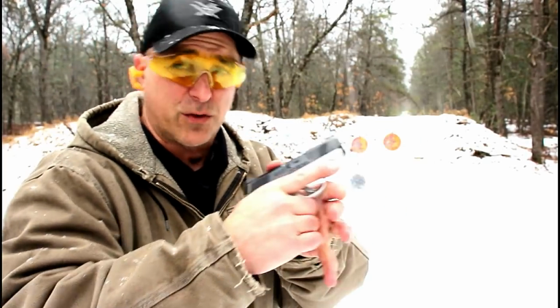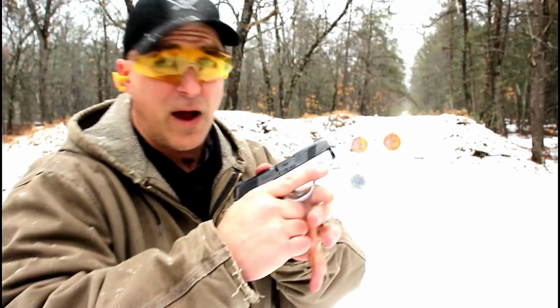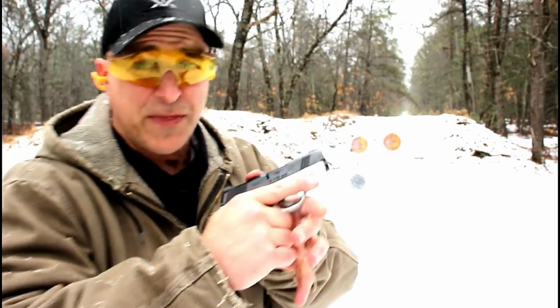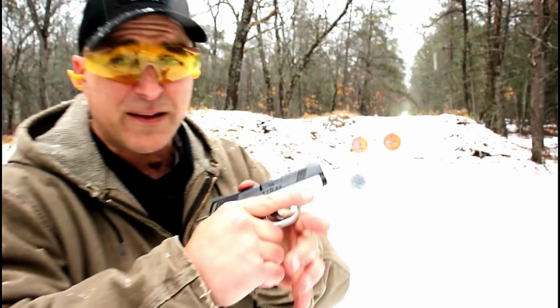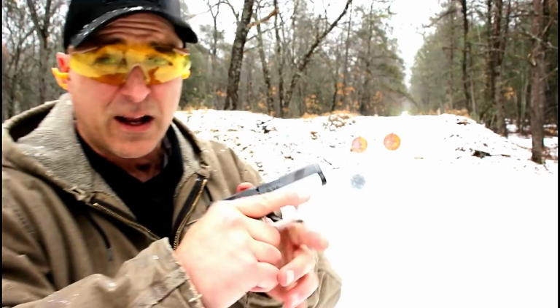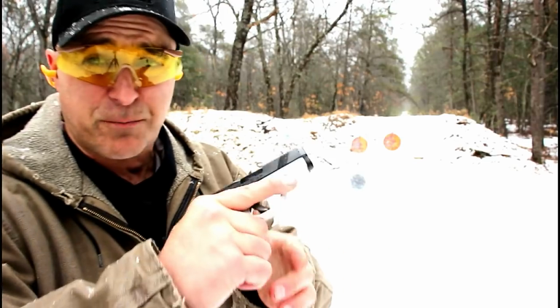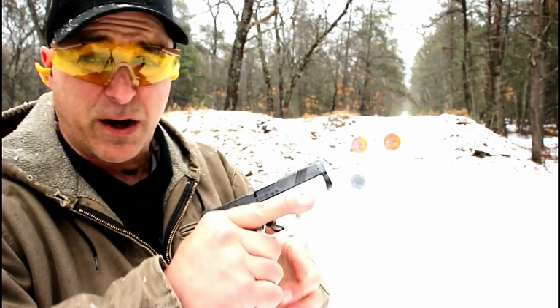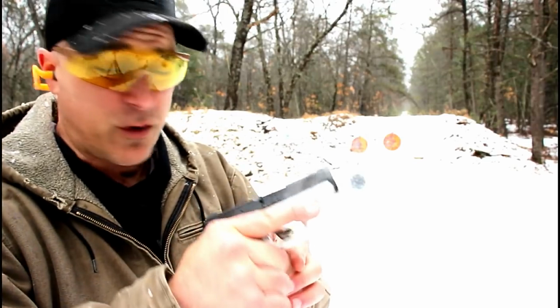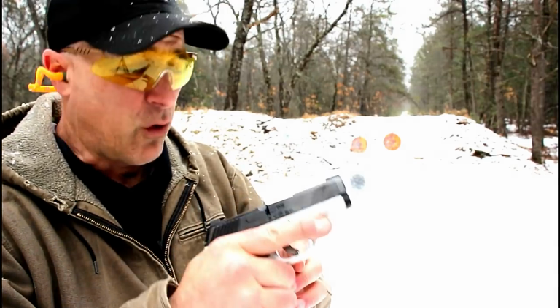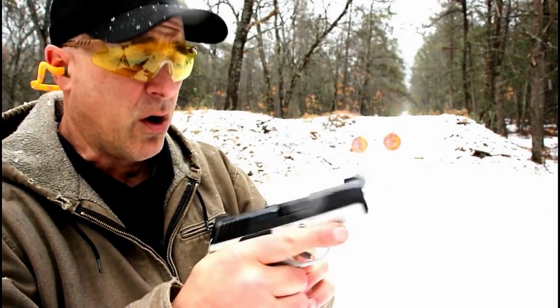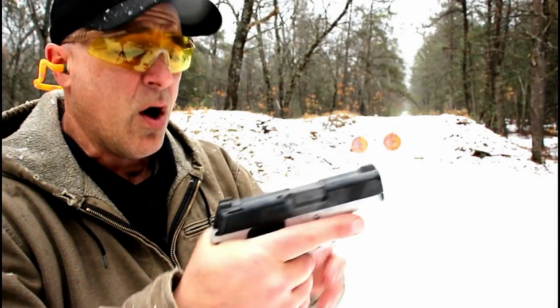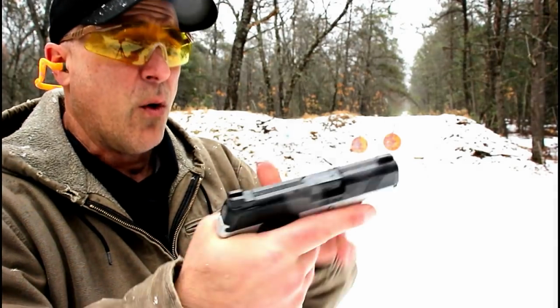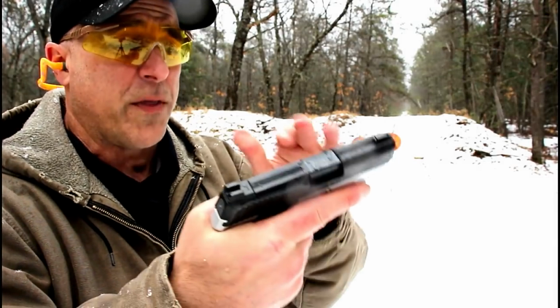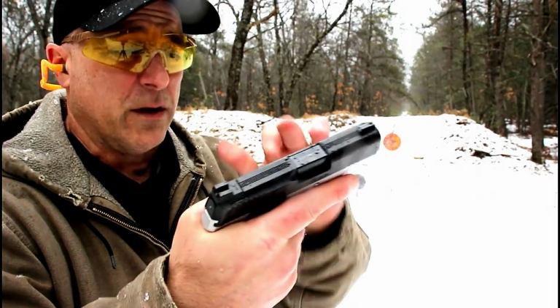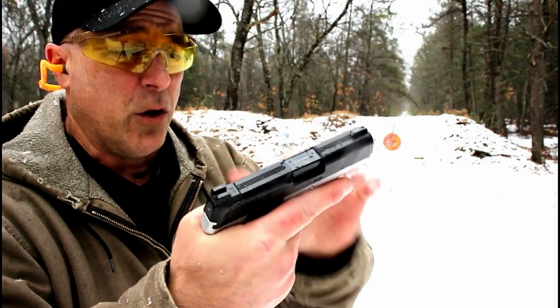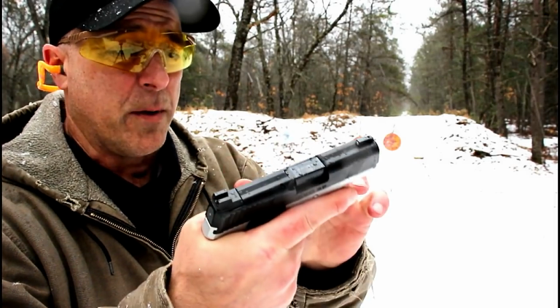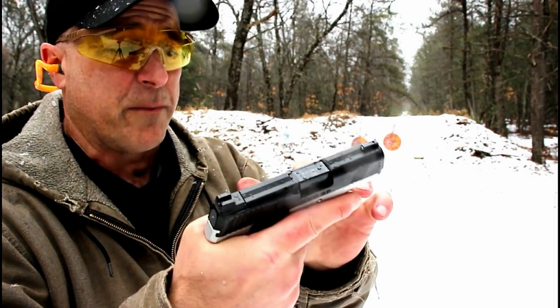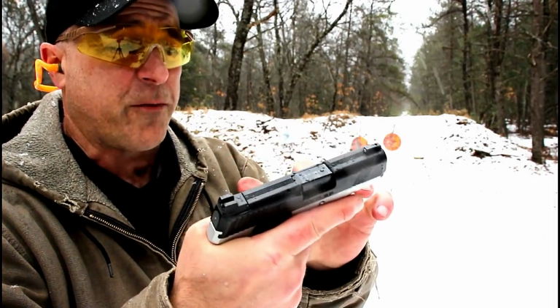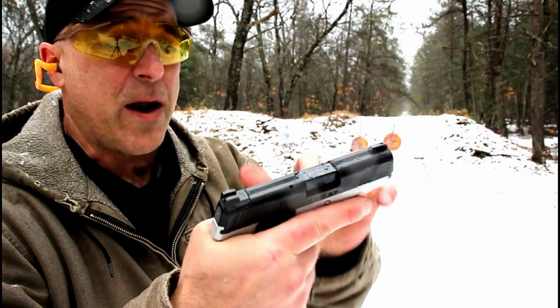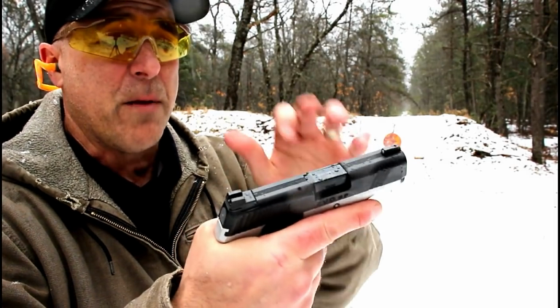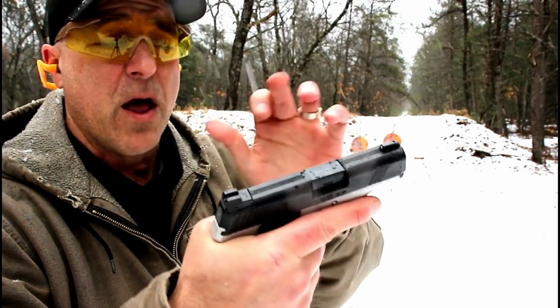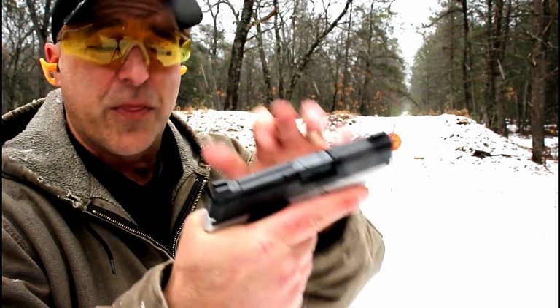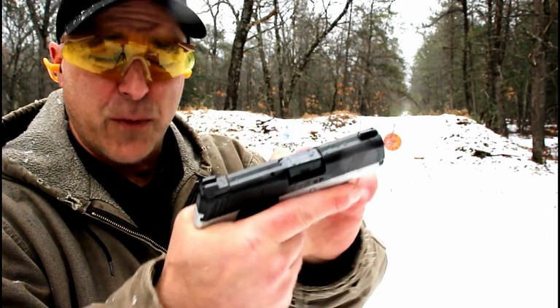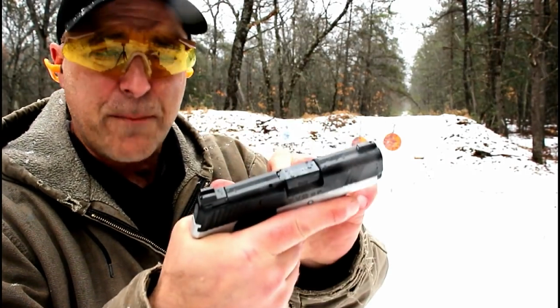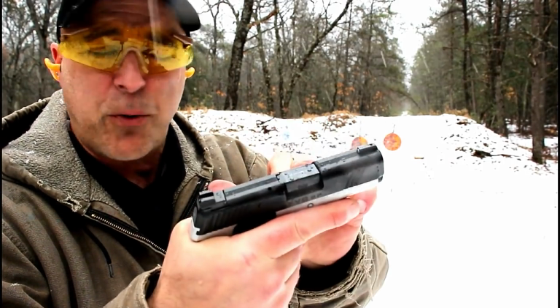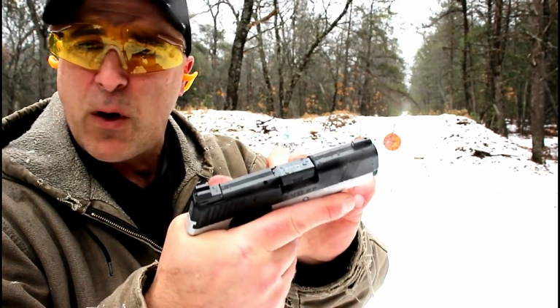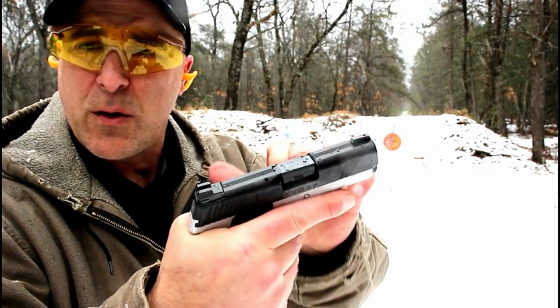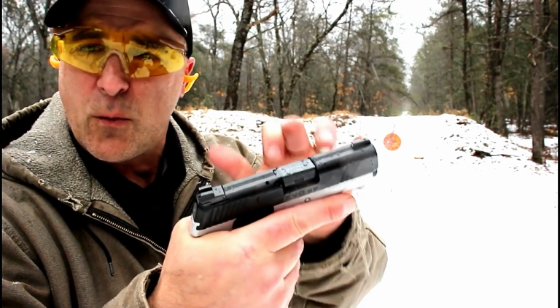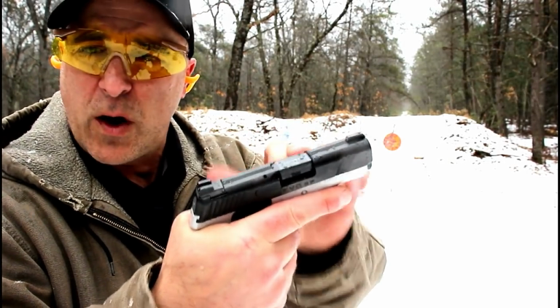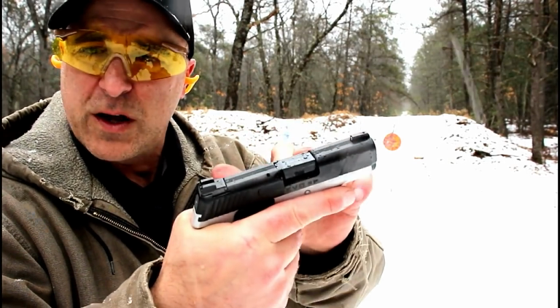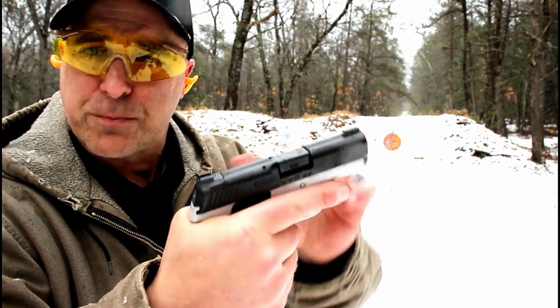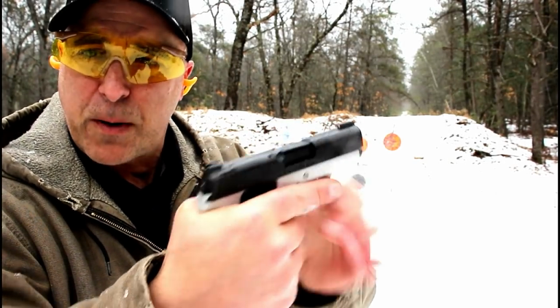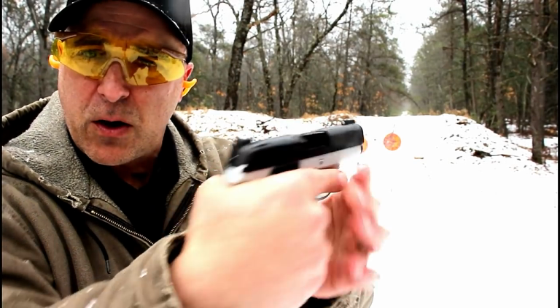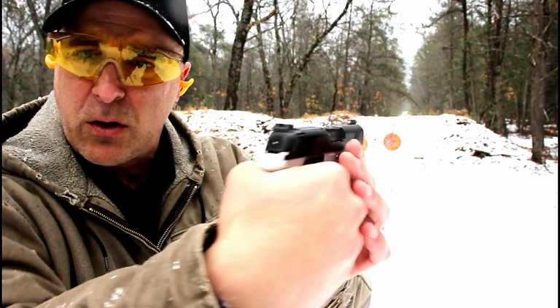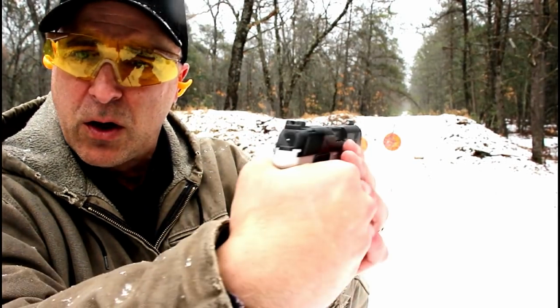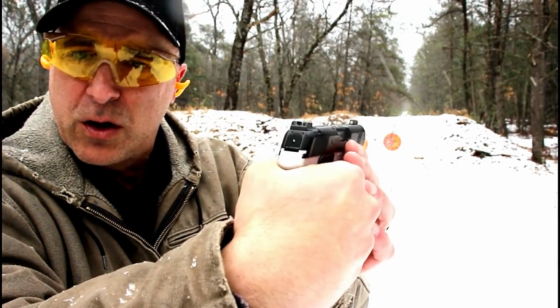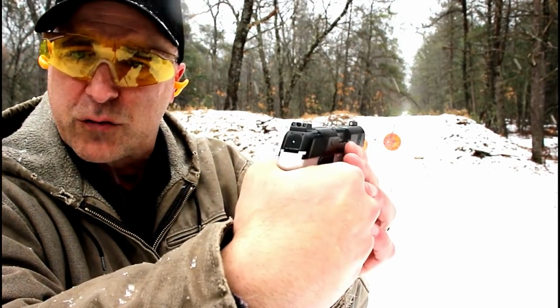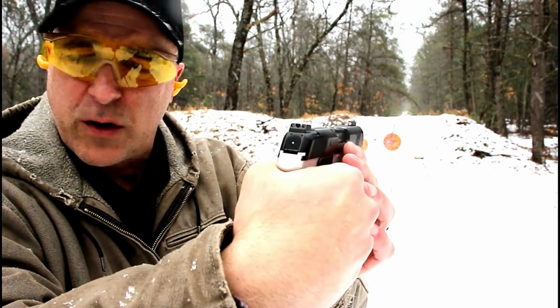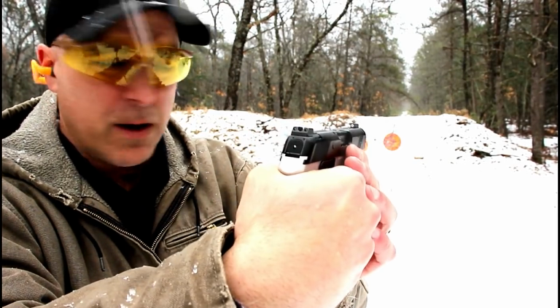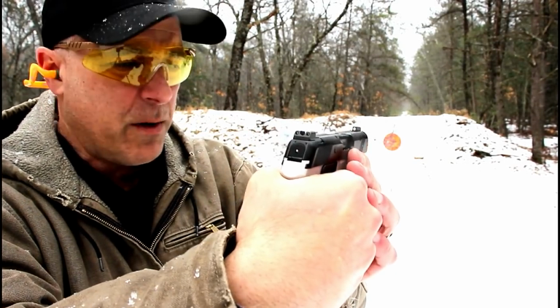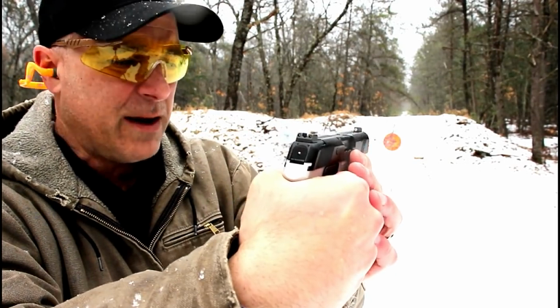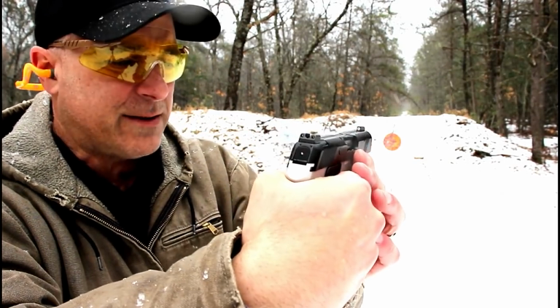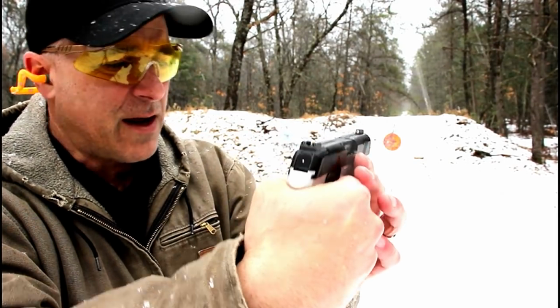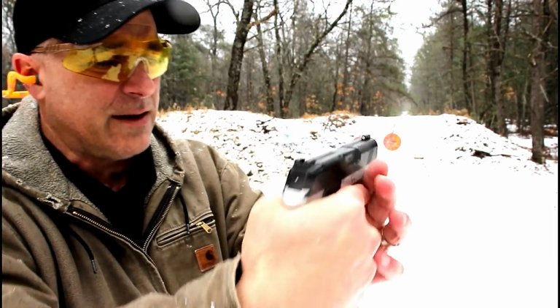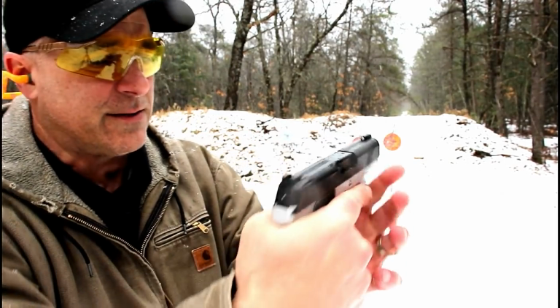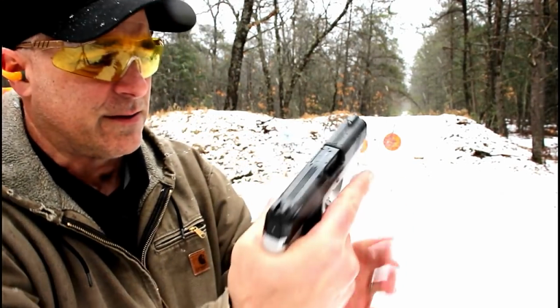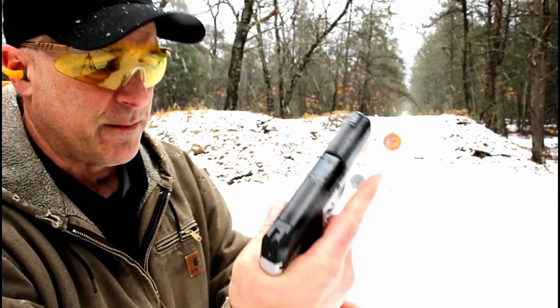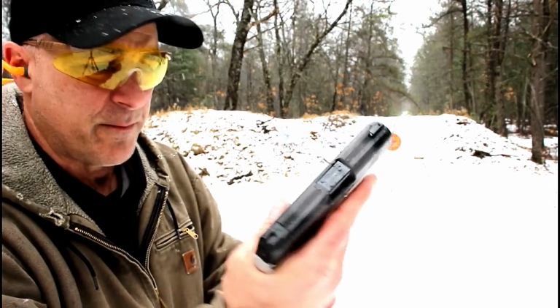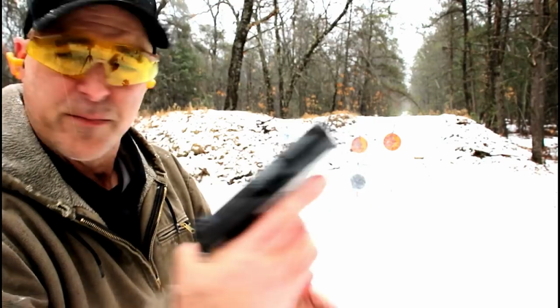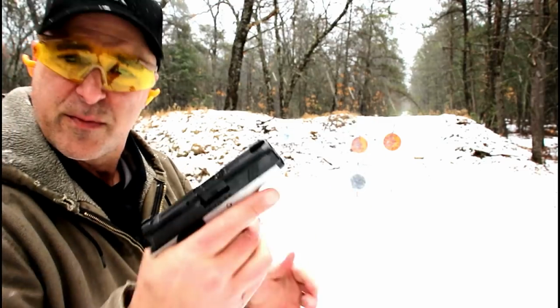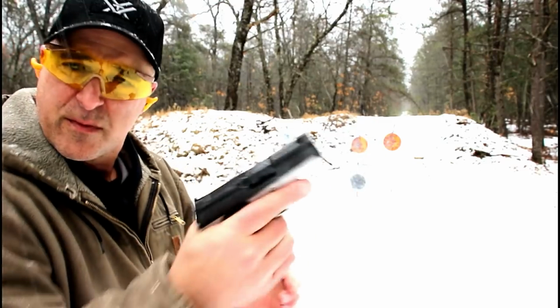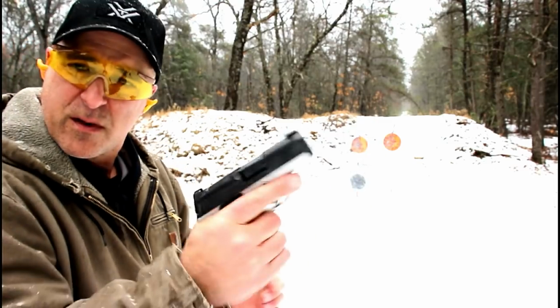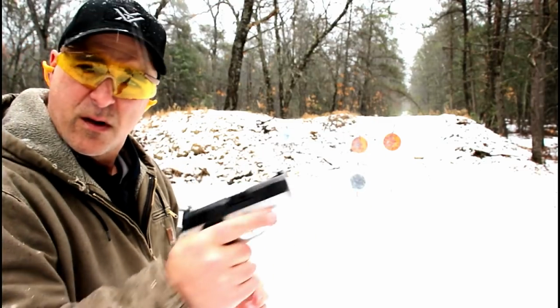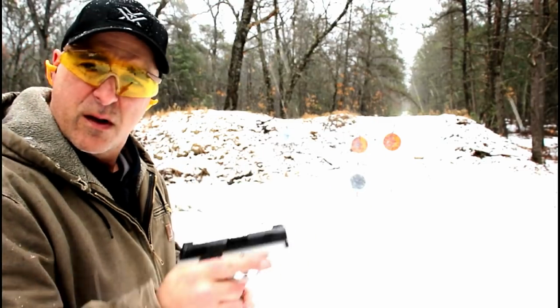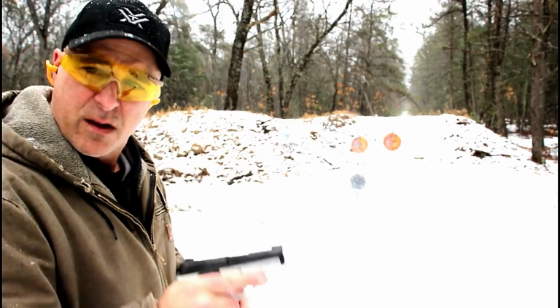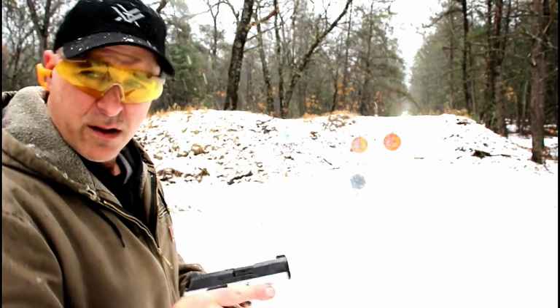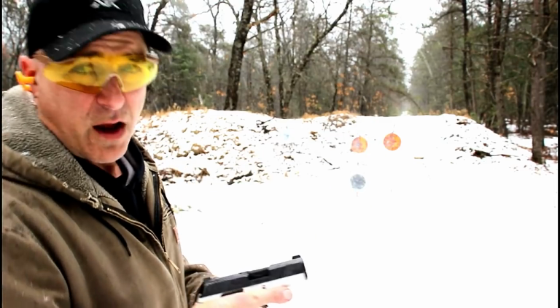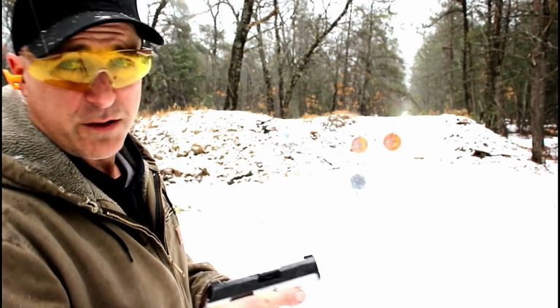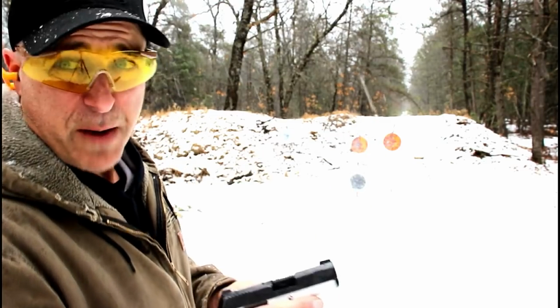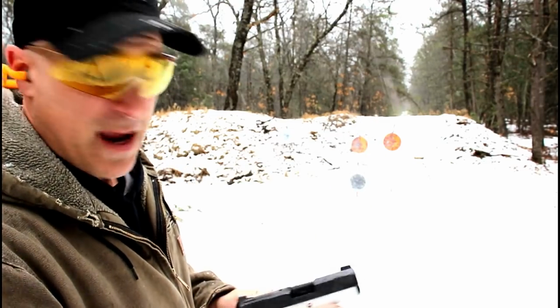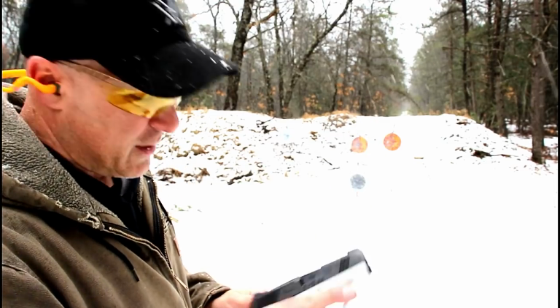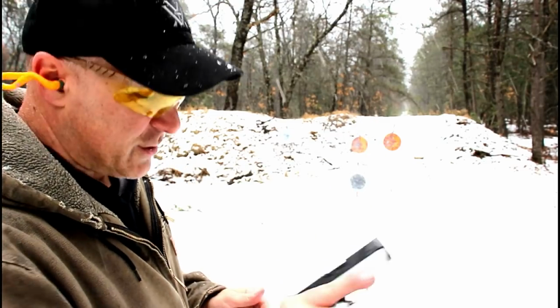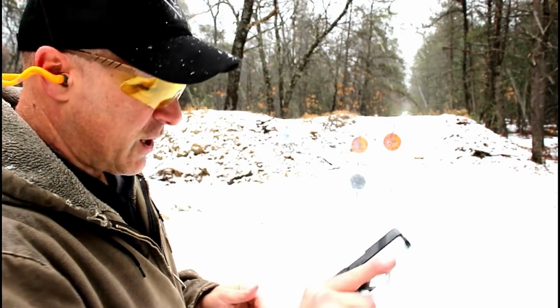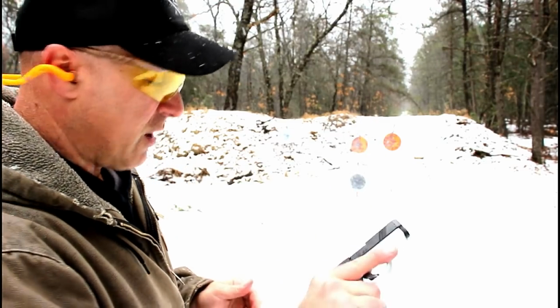Different sizes to fit your hand size, and an additional back strap that is larger to also fit your hand size. I think that's pretty cool with an aluminum frame. 3.1 inch barrel, tritium night sights. Nice package here.